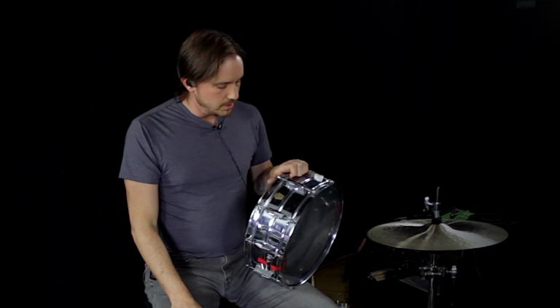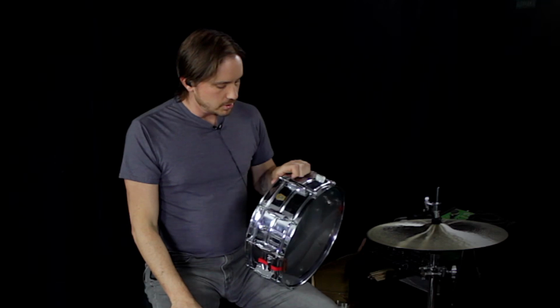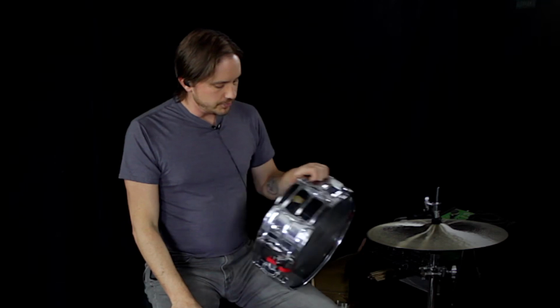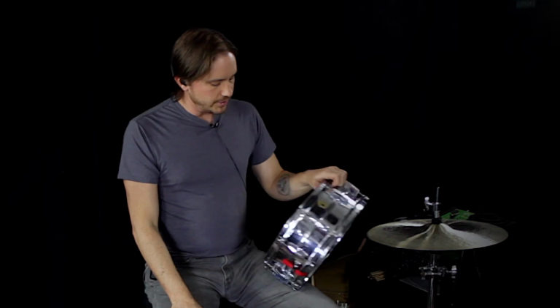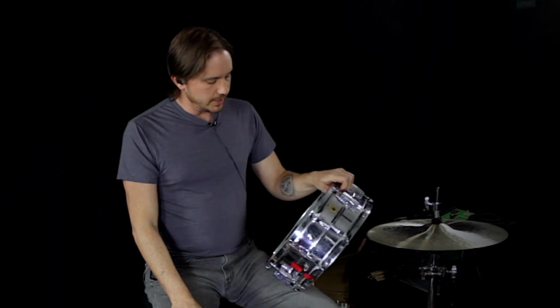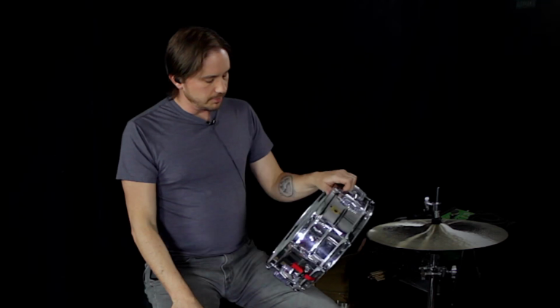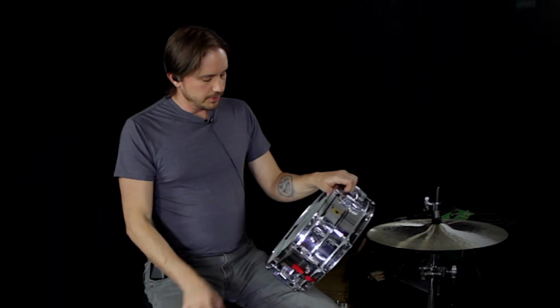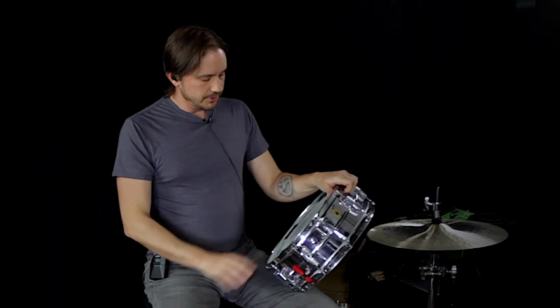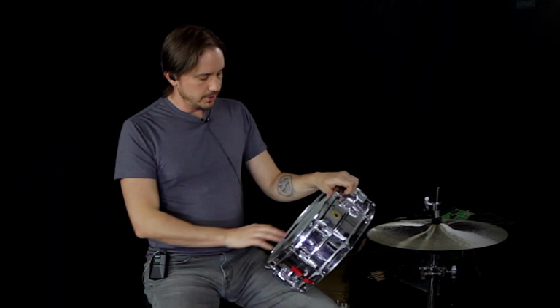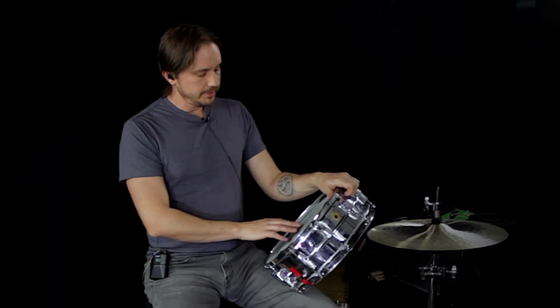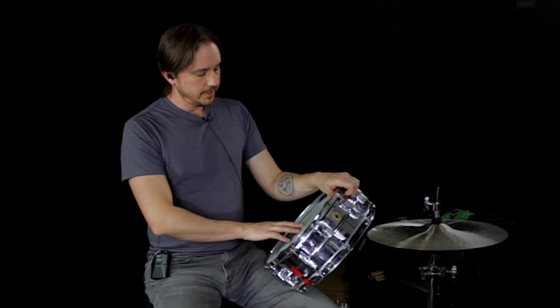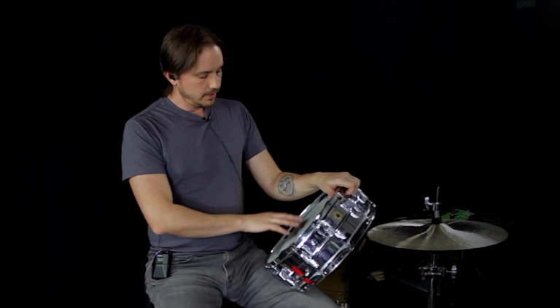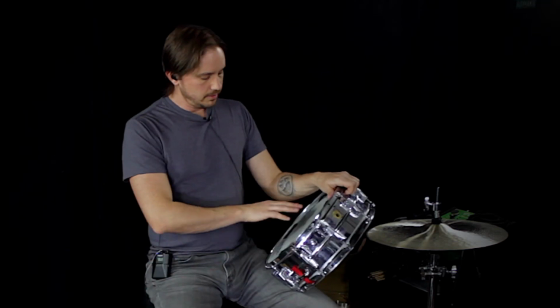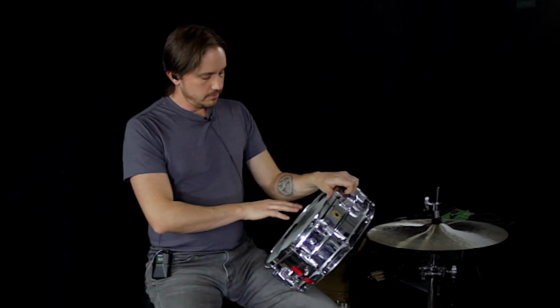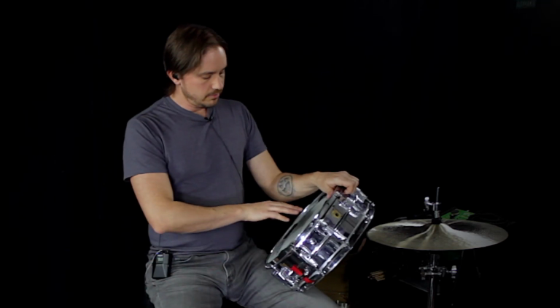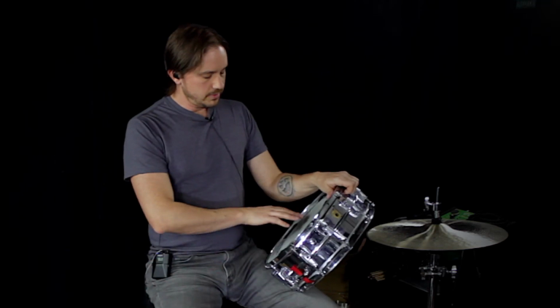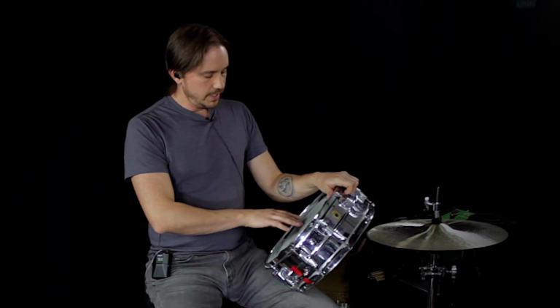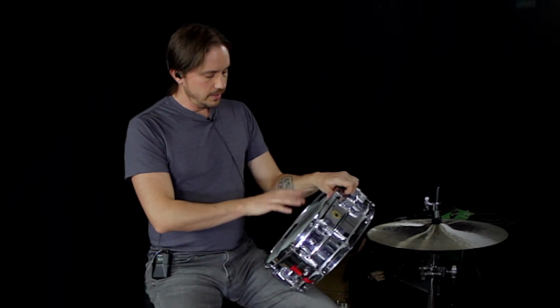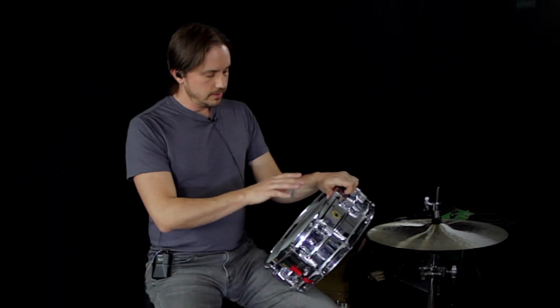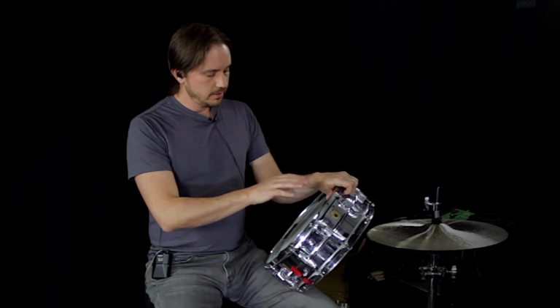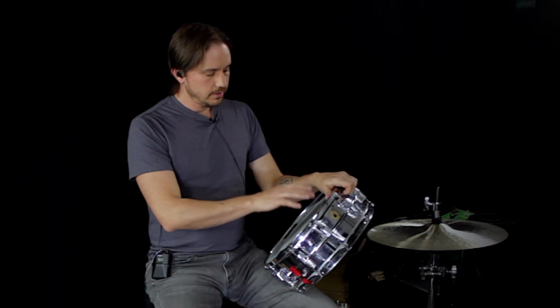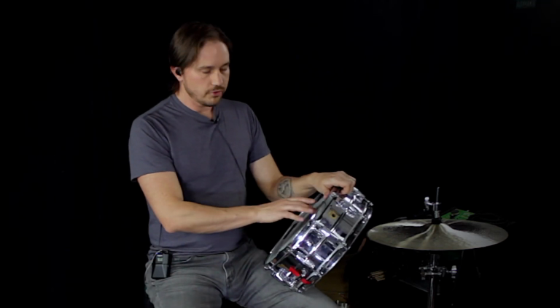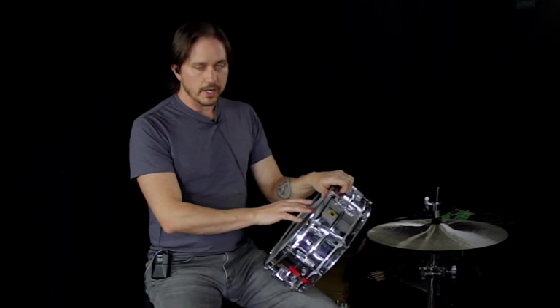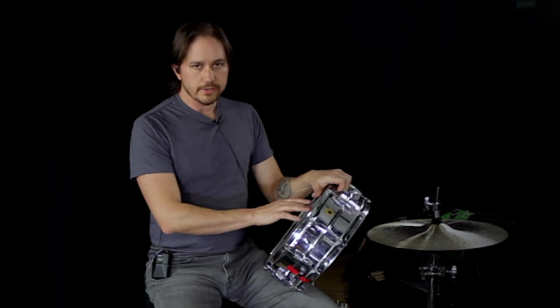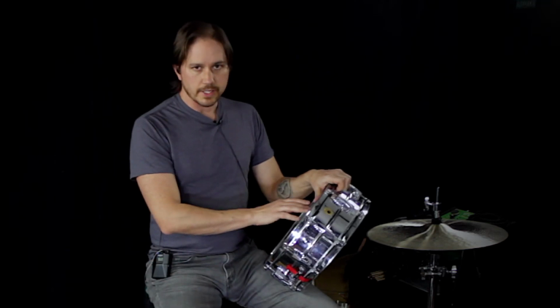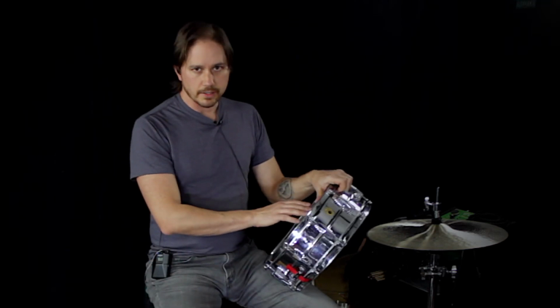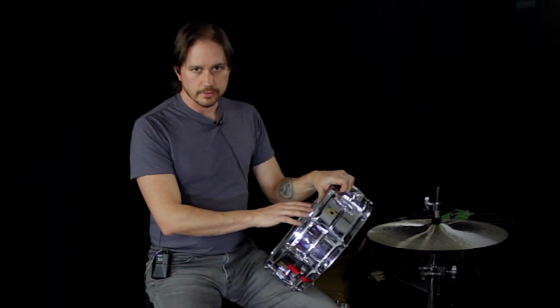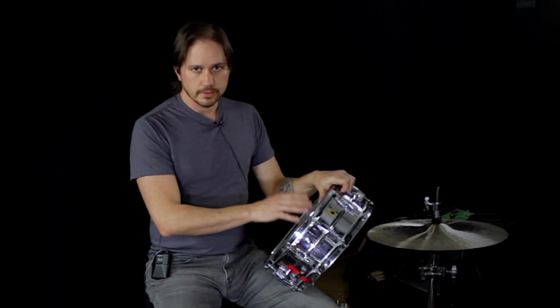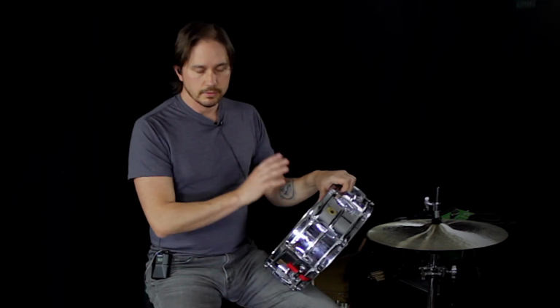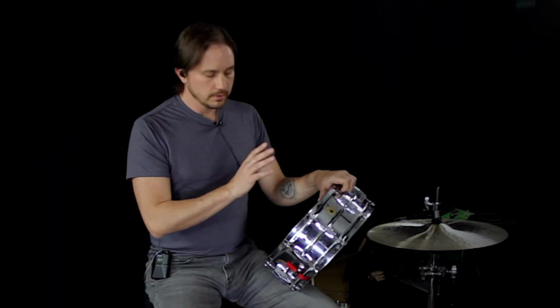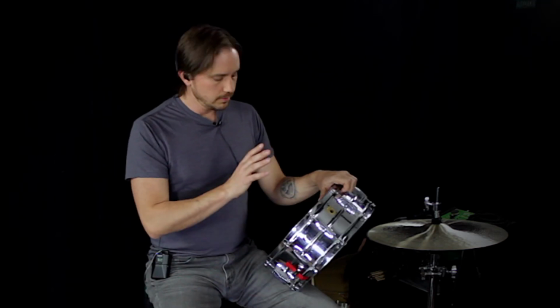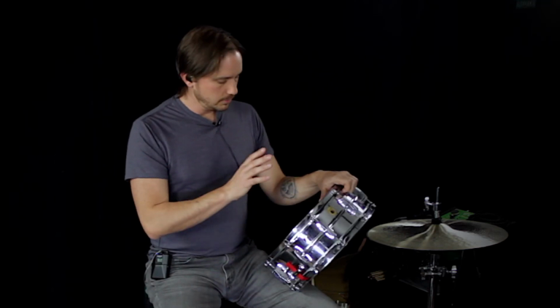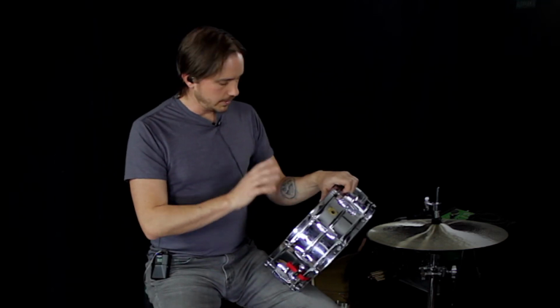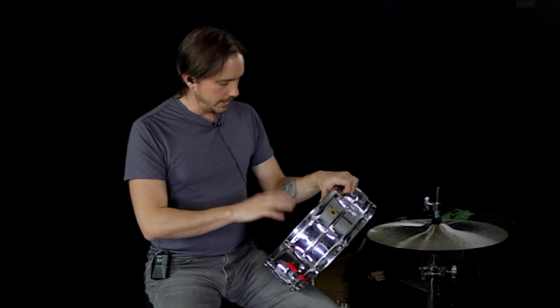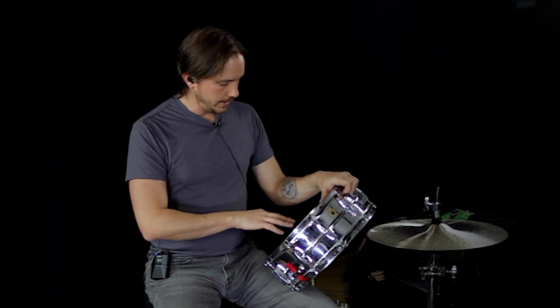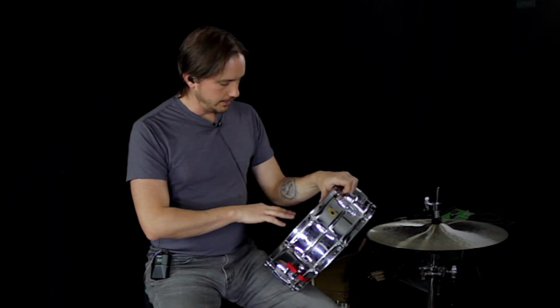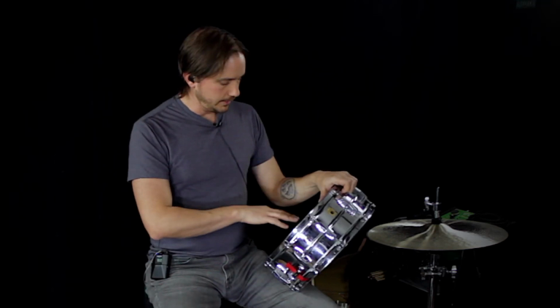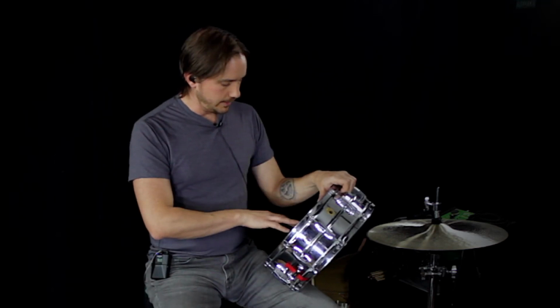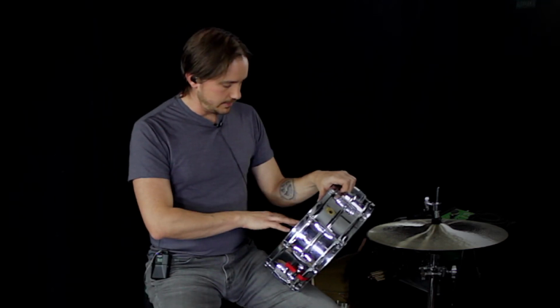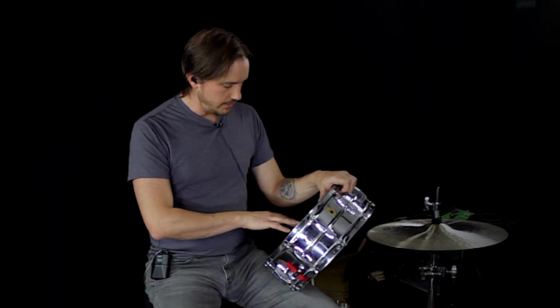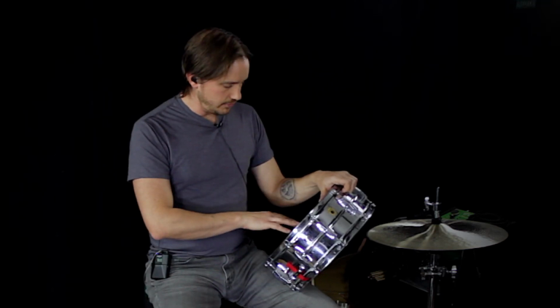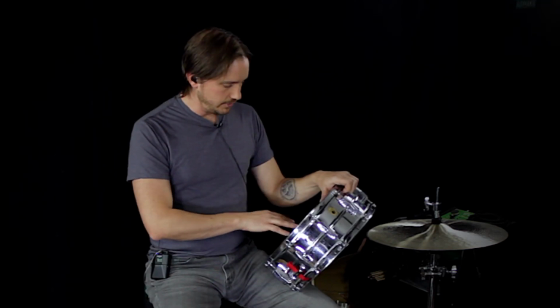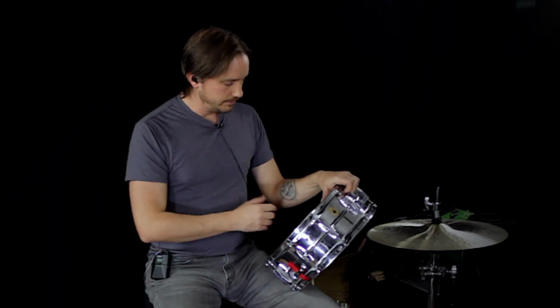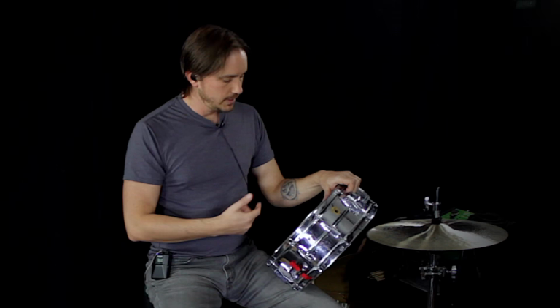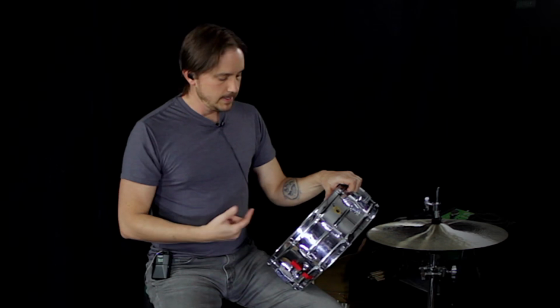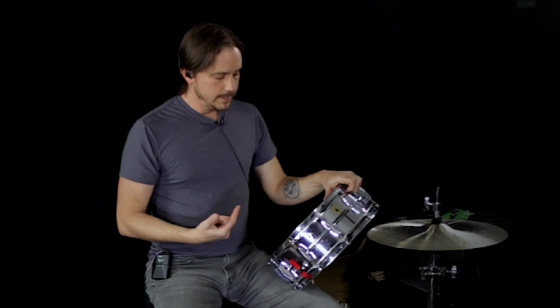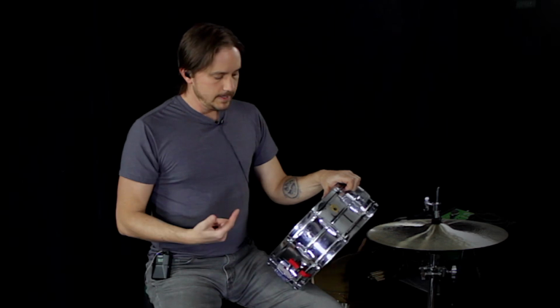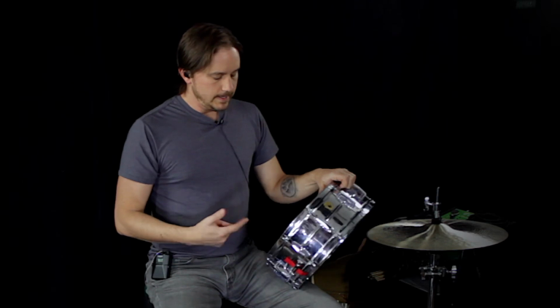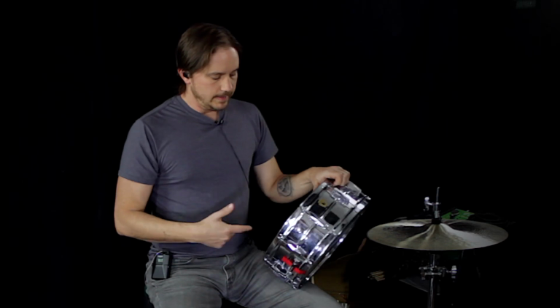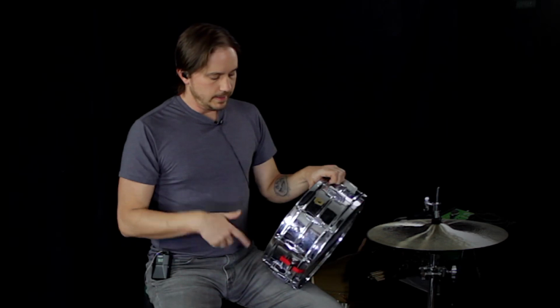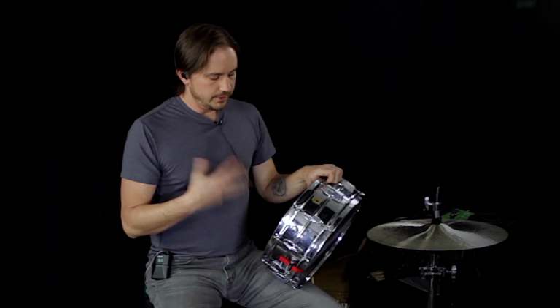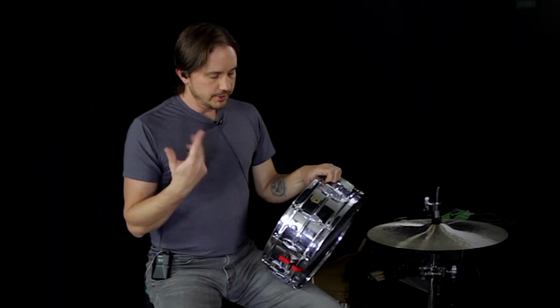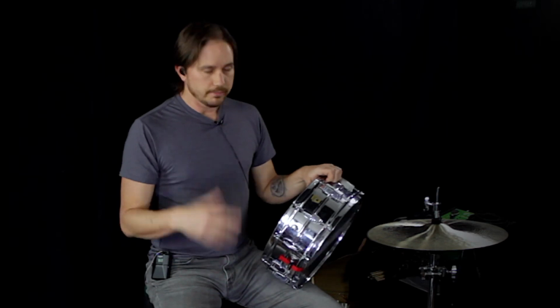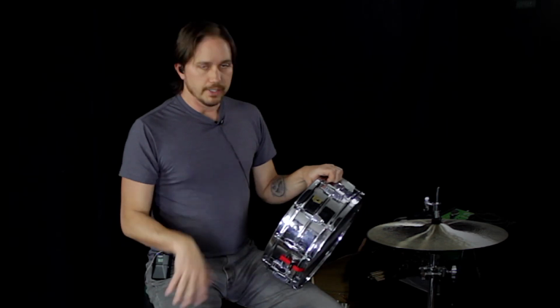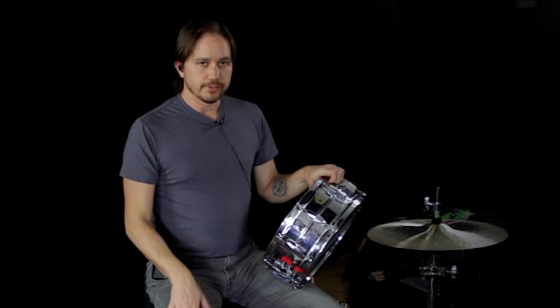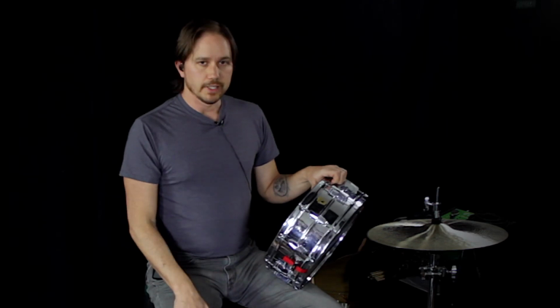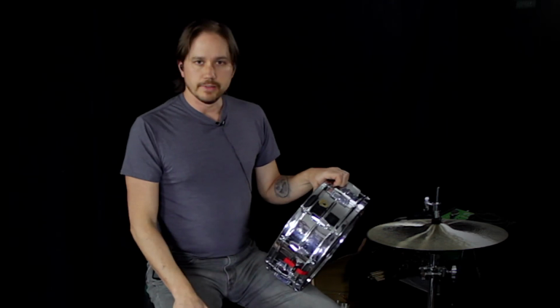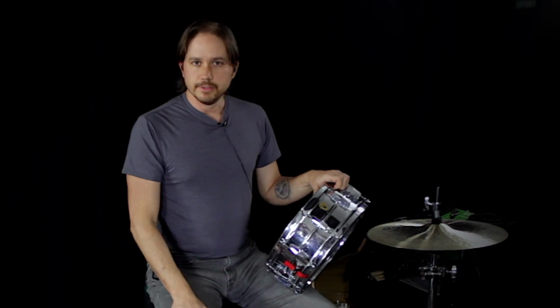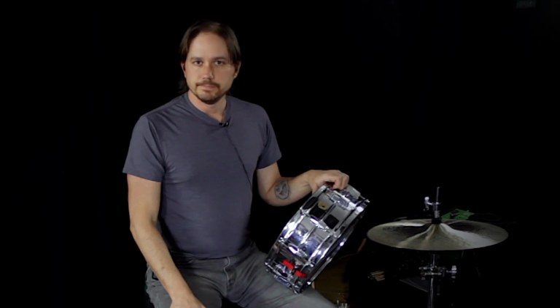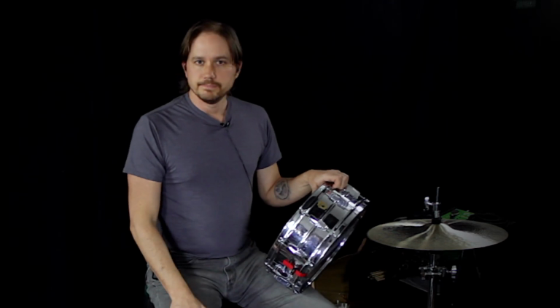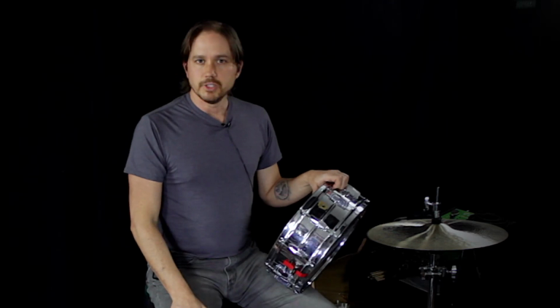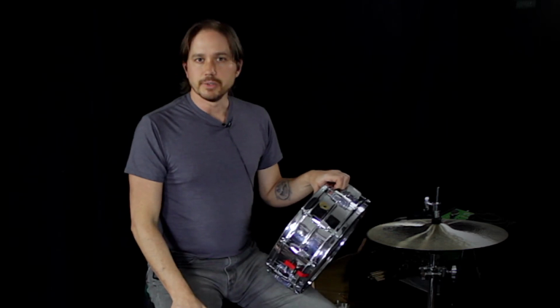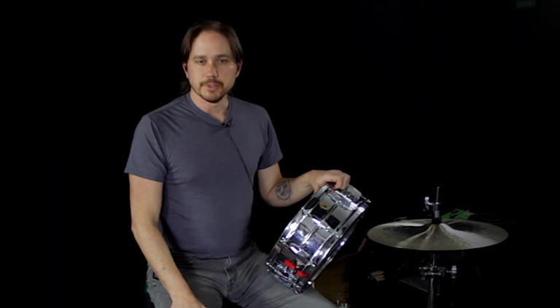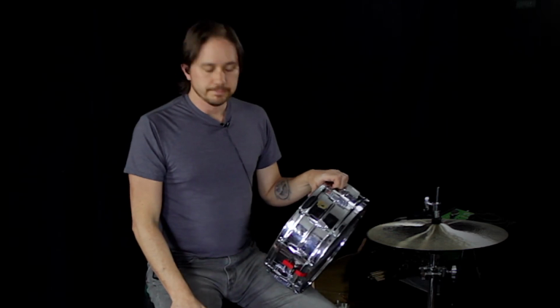So let's check it out. We're going to start with the kind of dead, dry sound from where I had it at the last session, and then I'll just start messing around with it. Here we go.